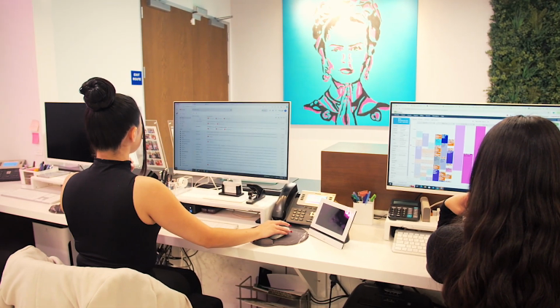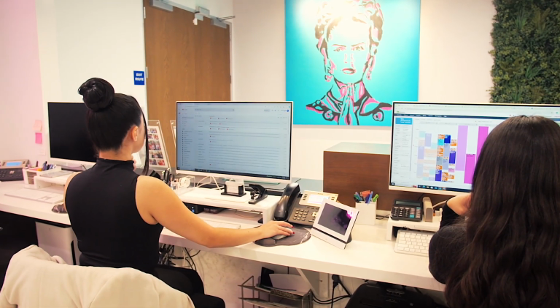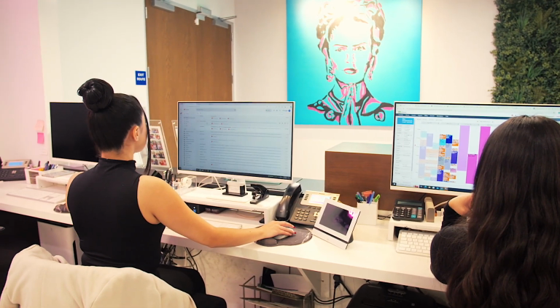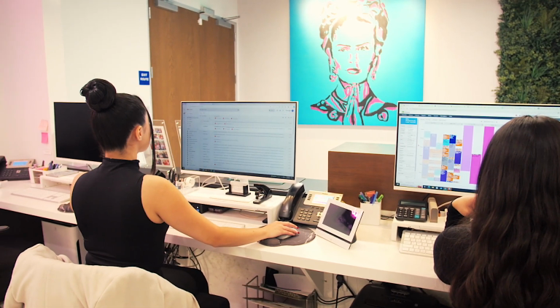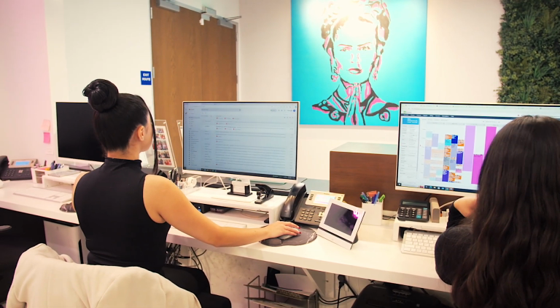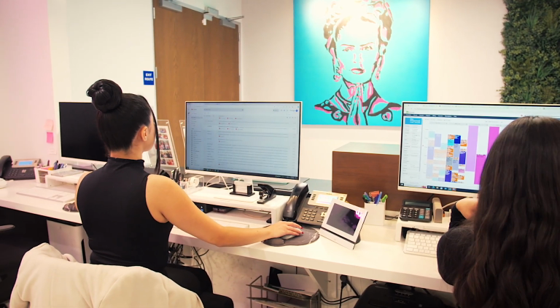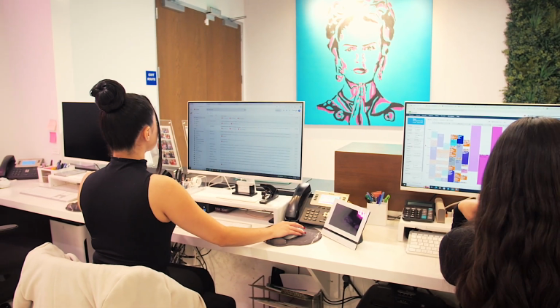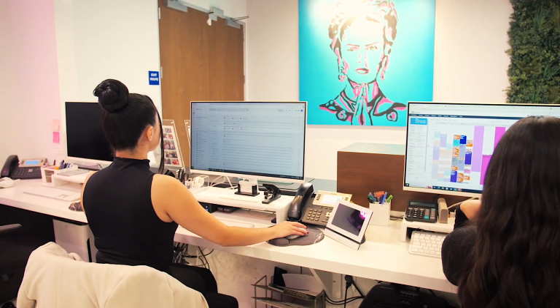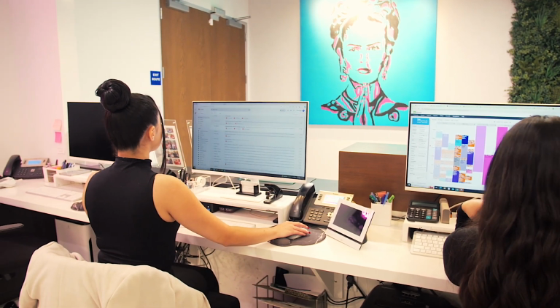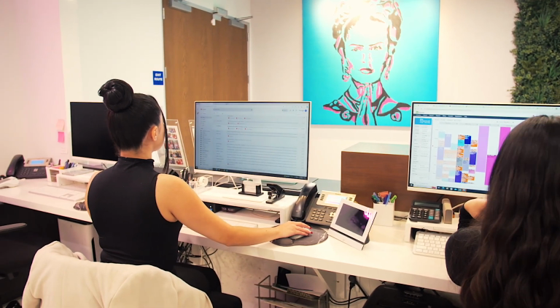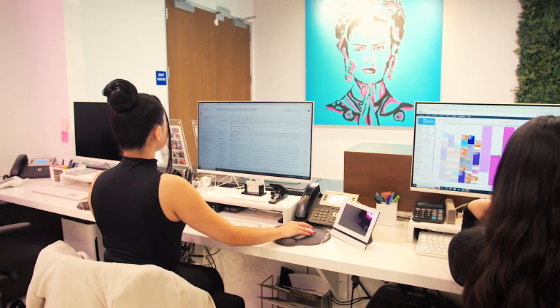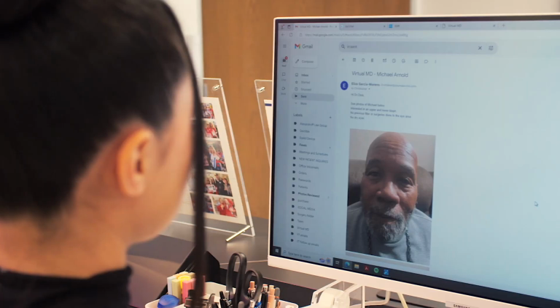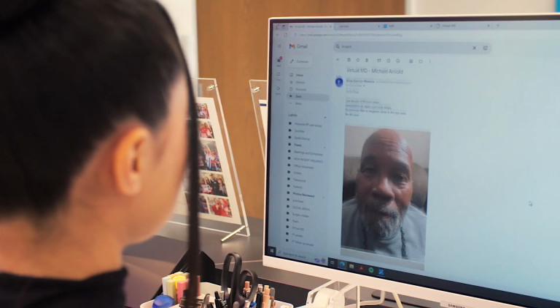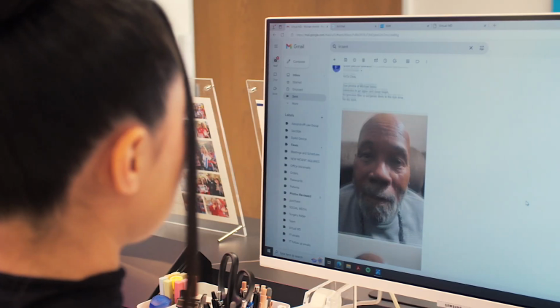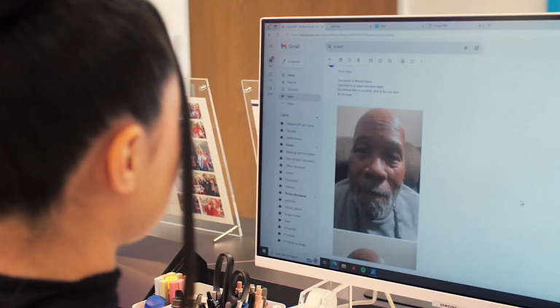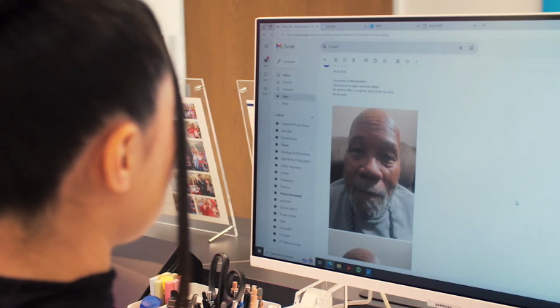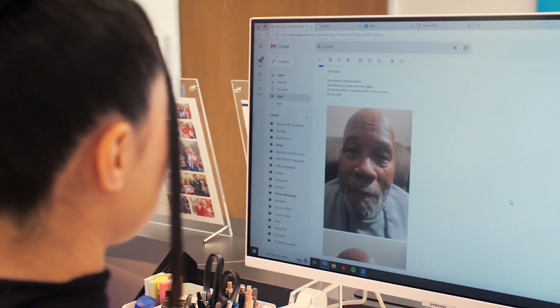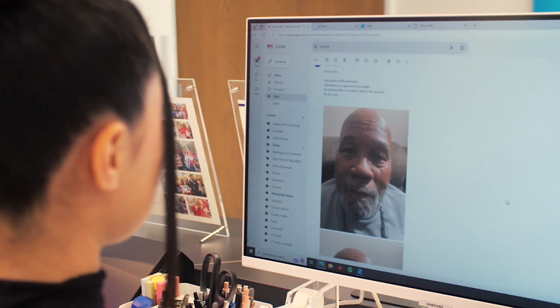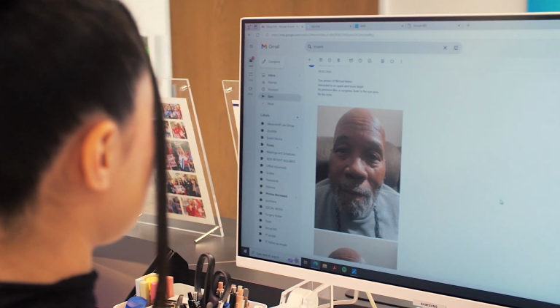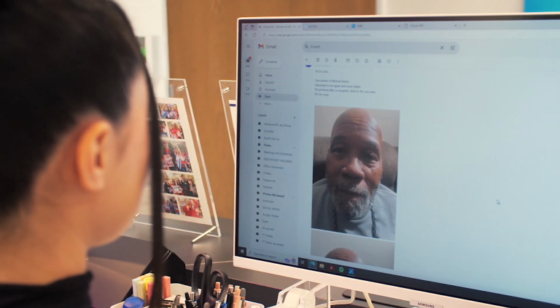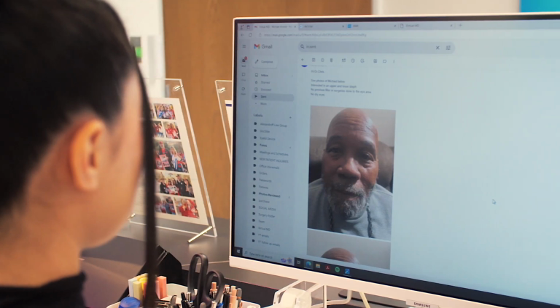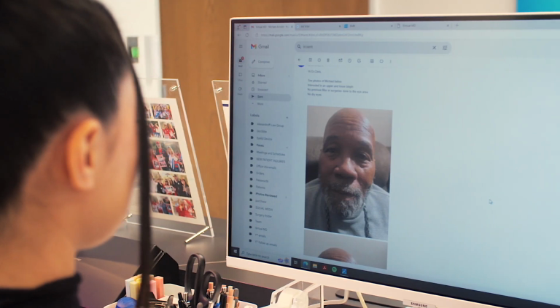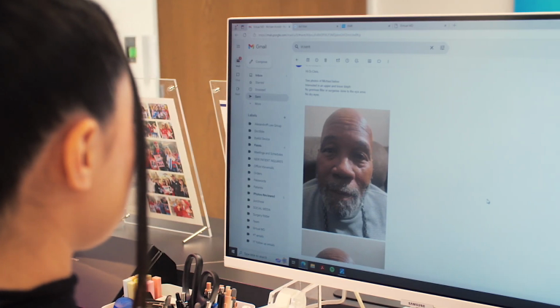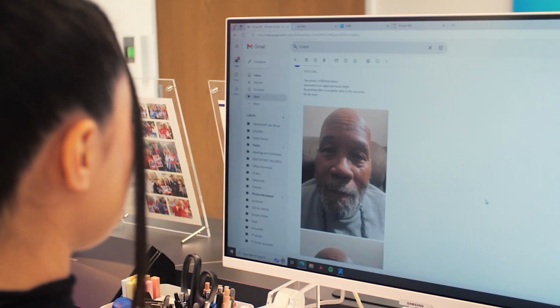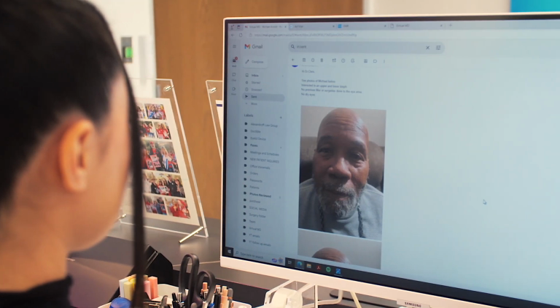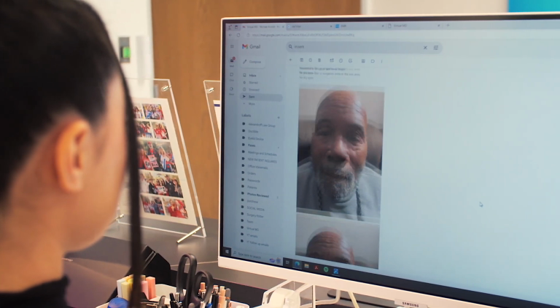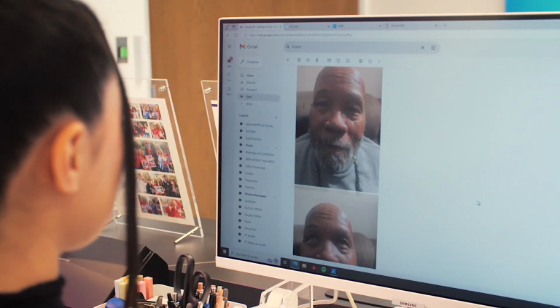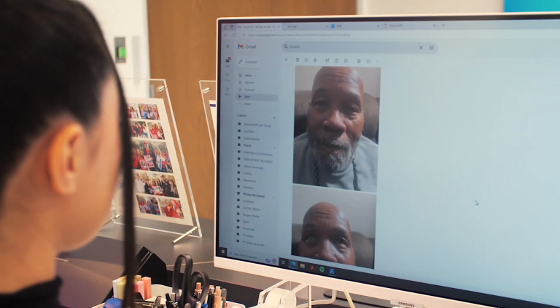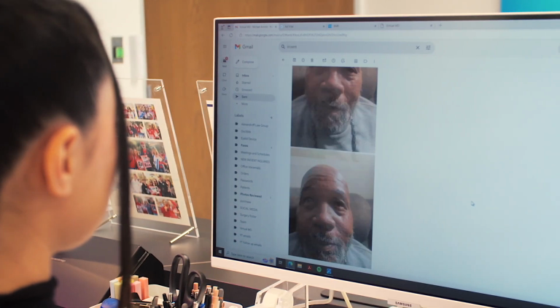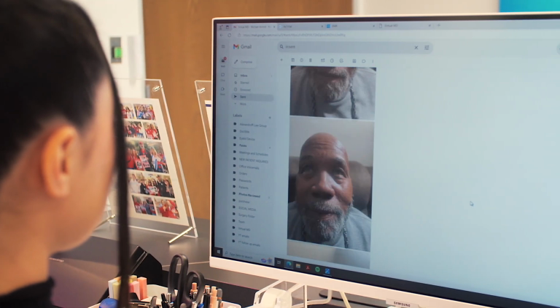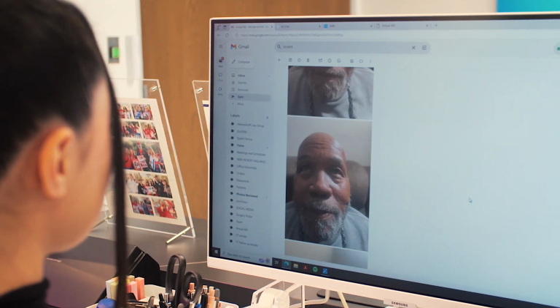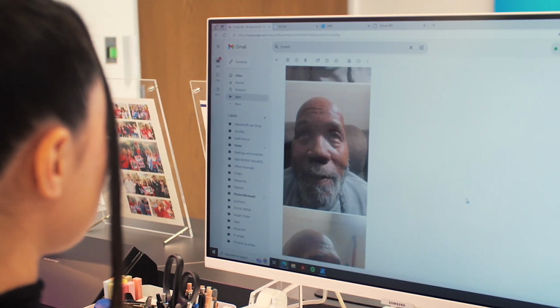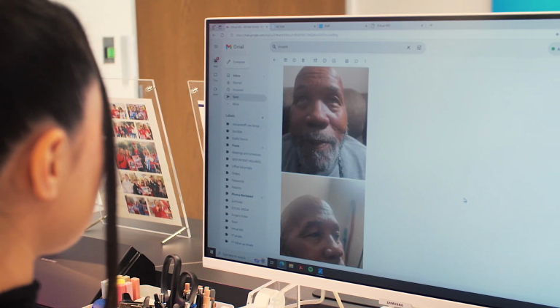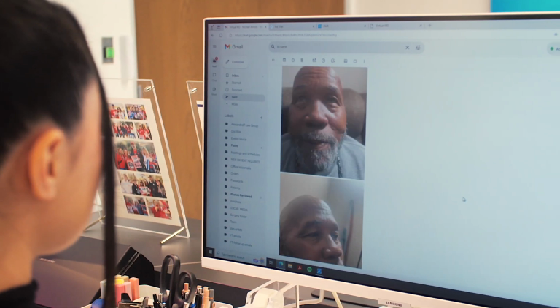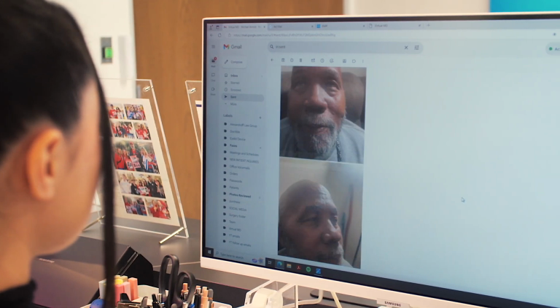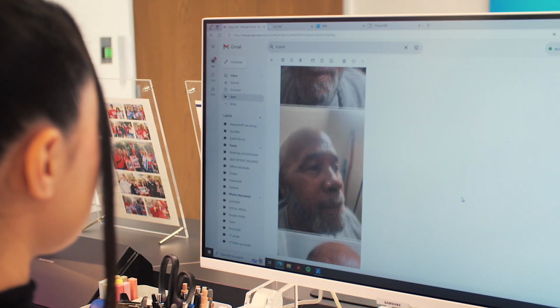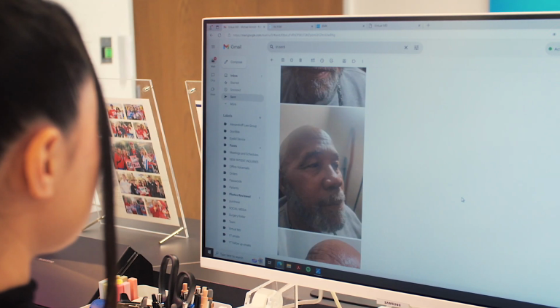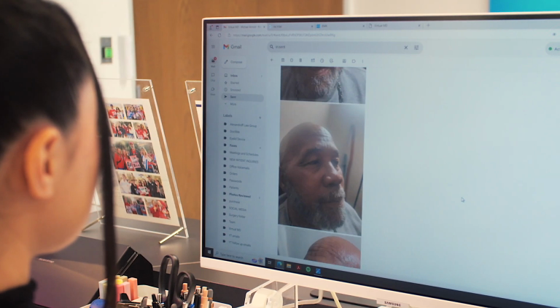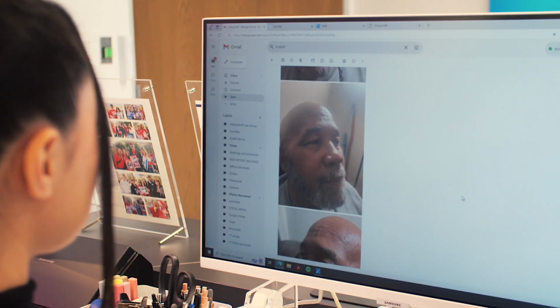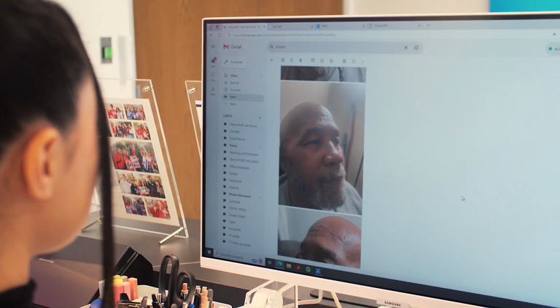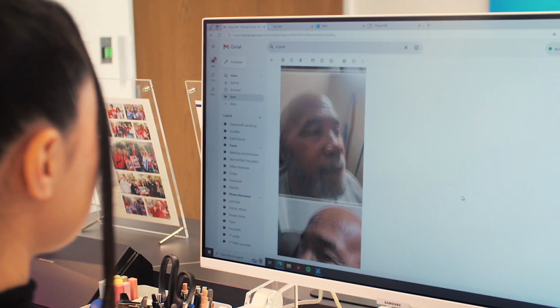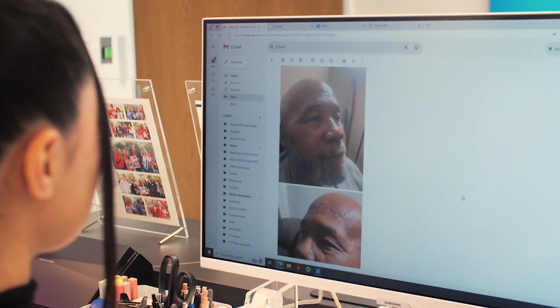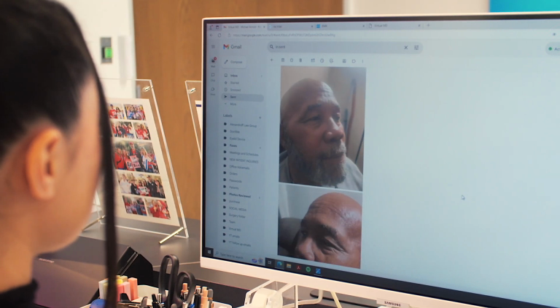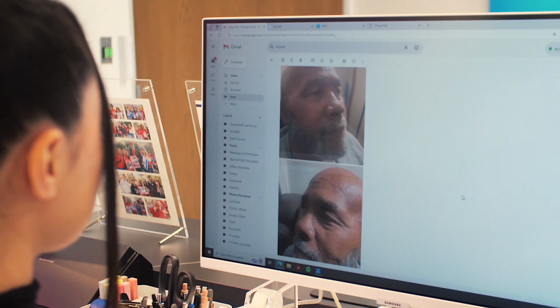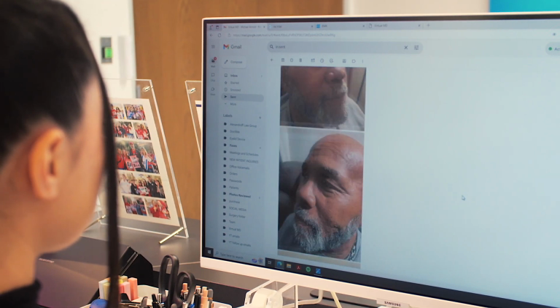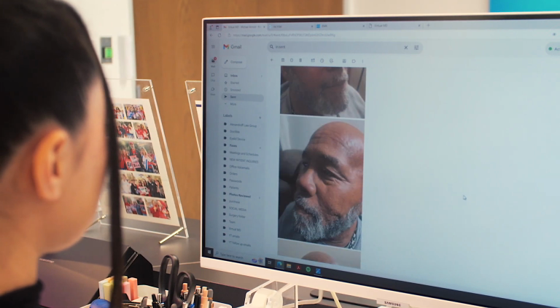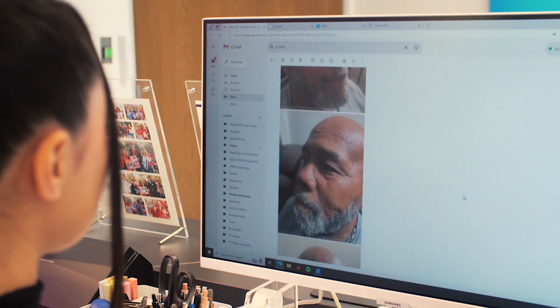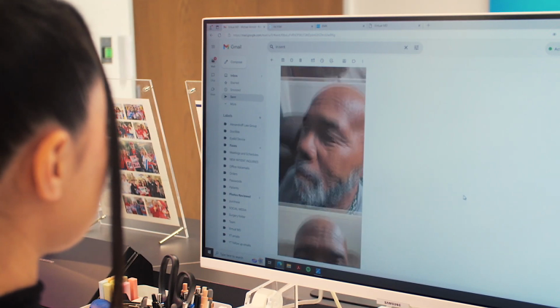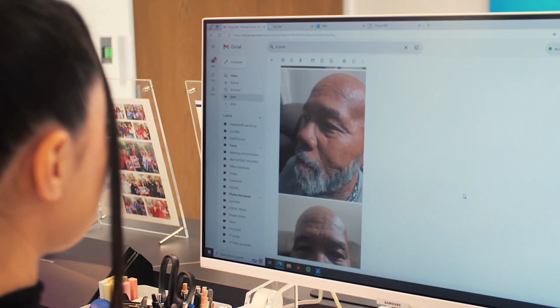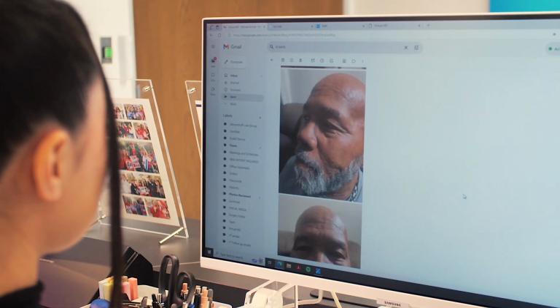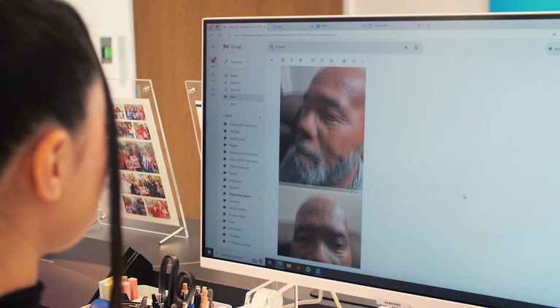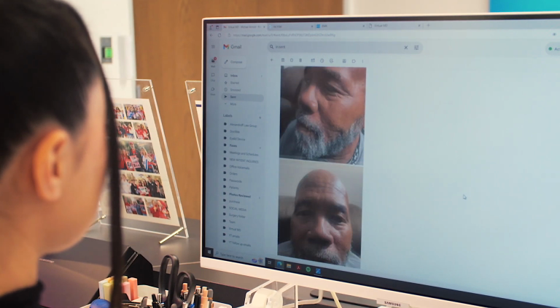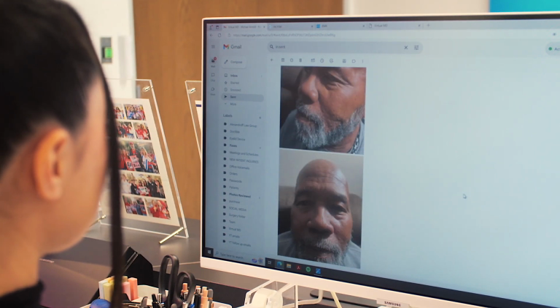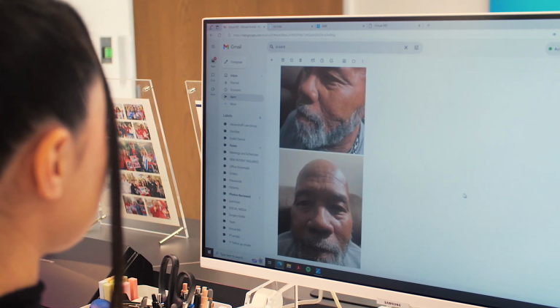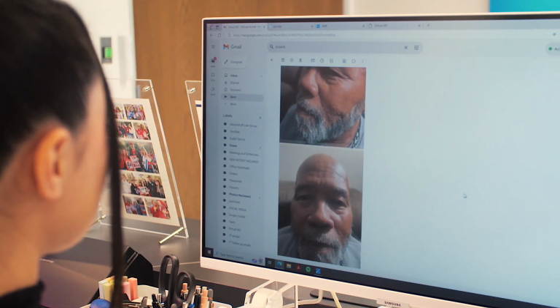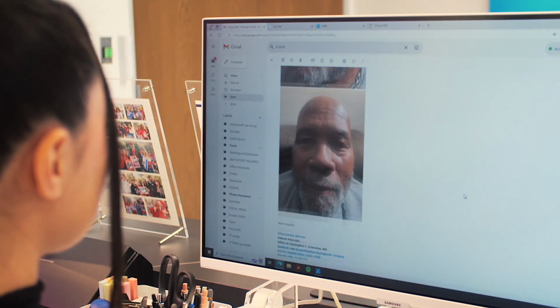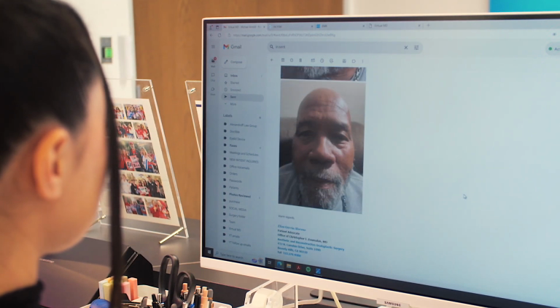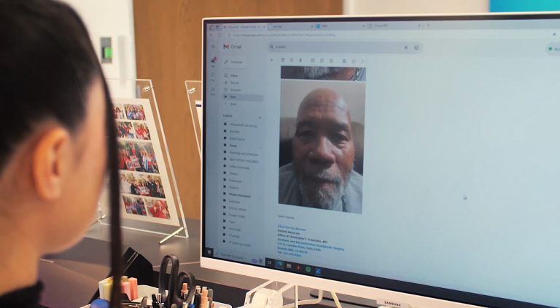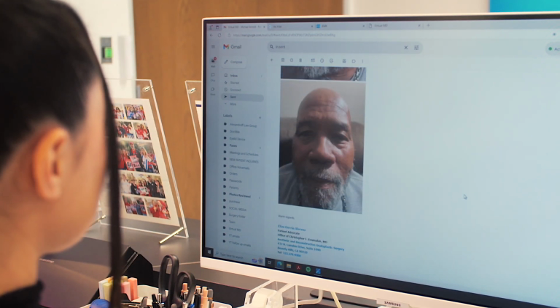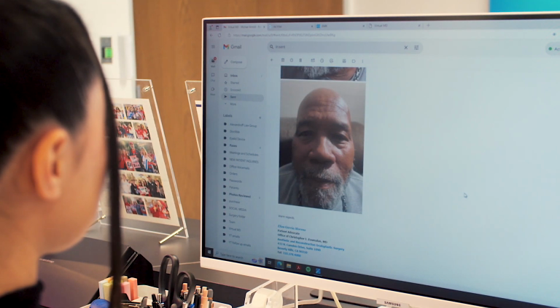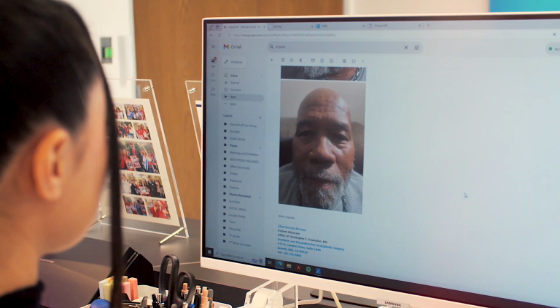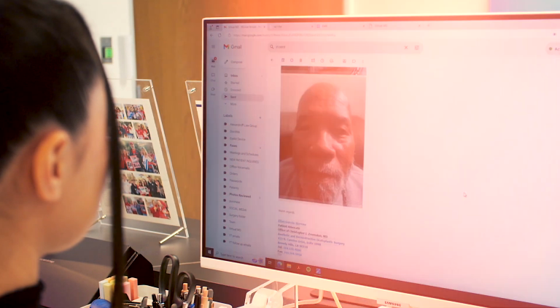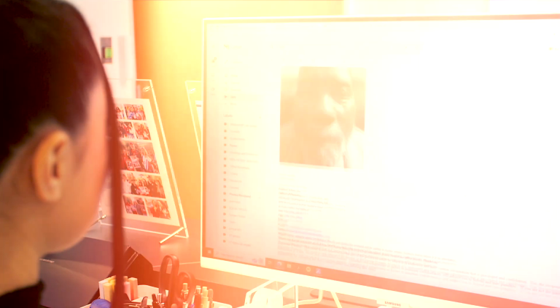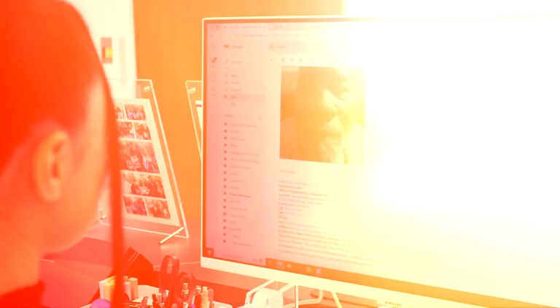At his Beverly Hills practice, Dr. Zumilan and his team ensure a smooth, personalized experience from consultation to recovery.